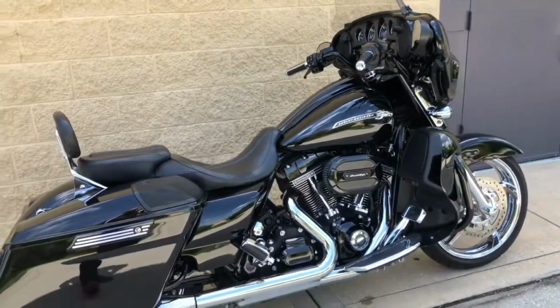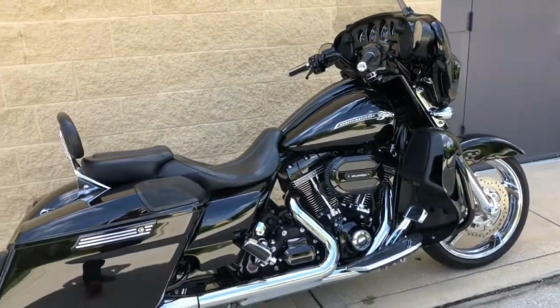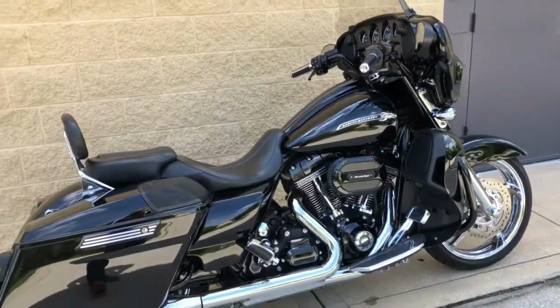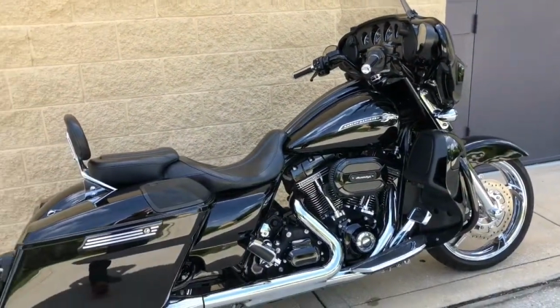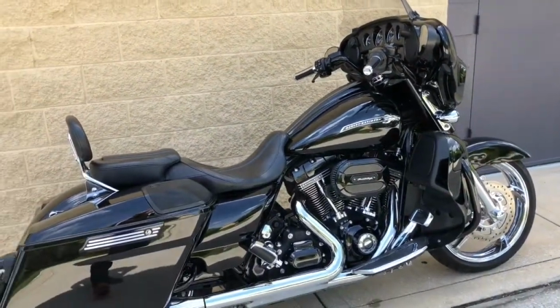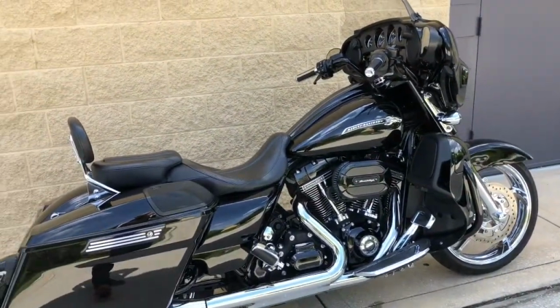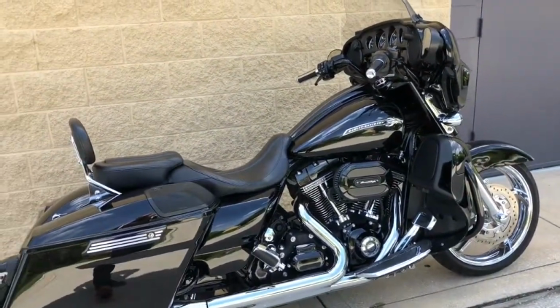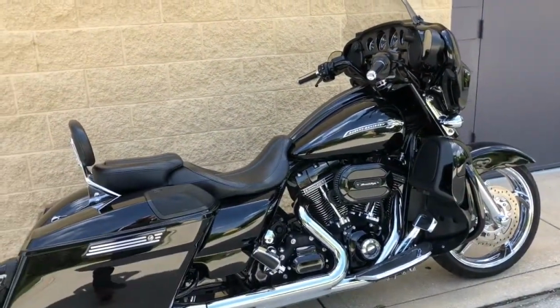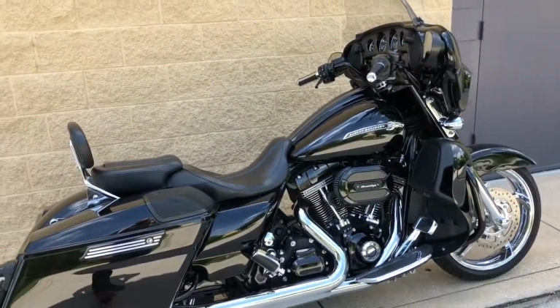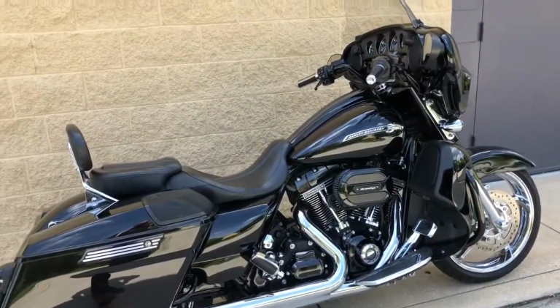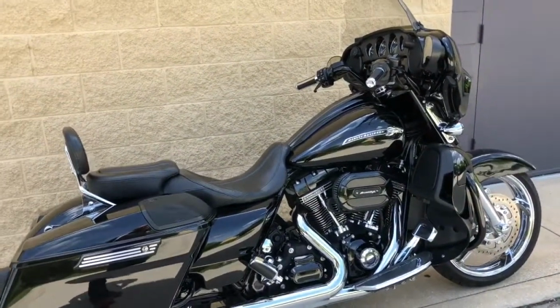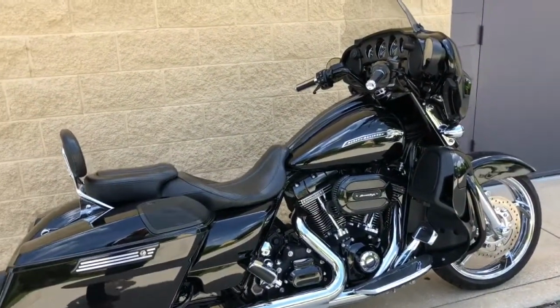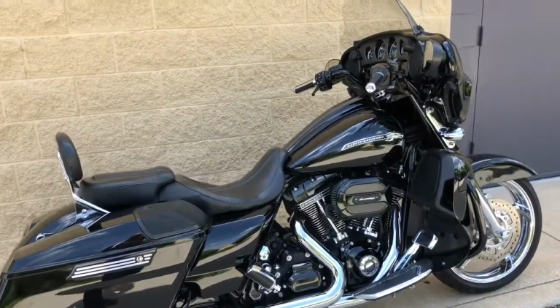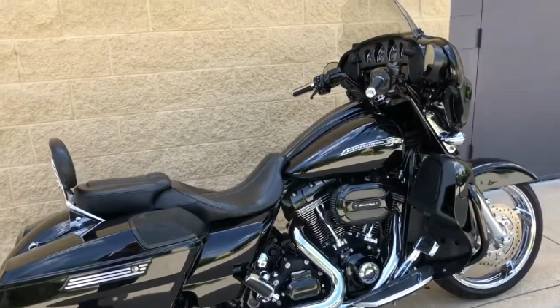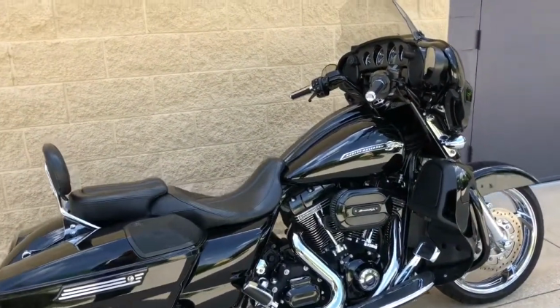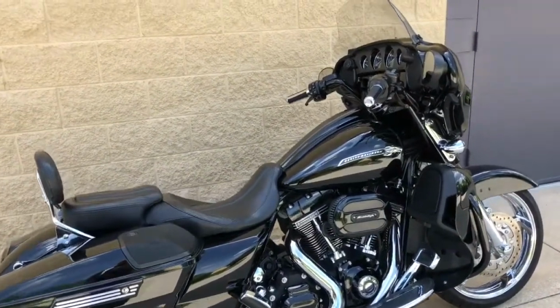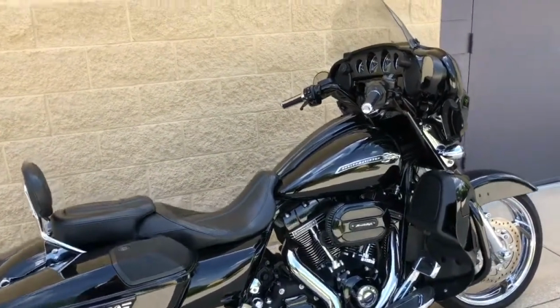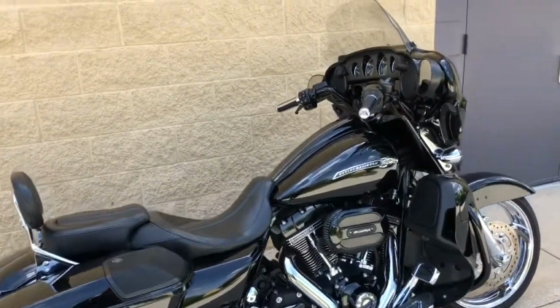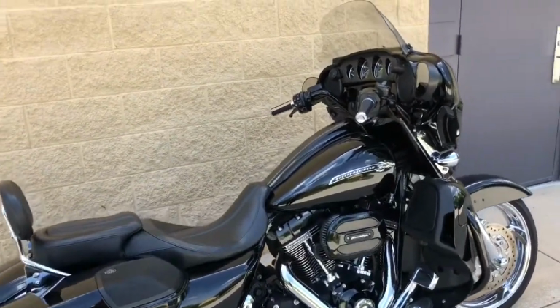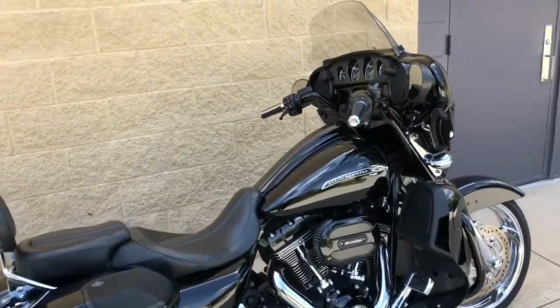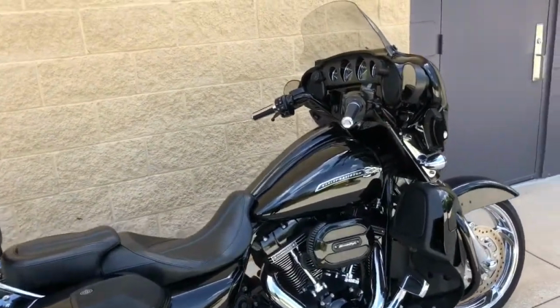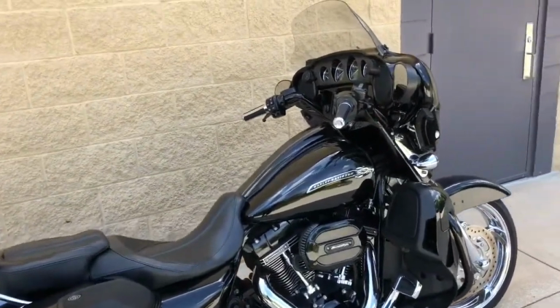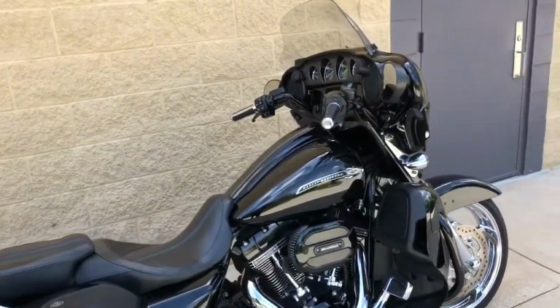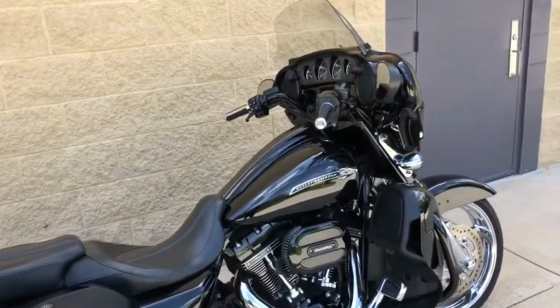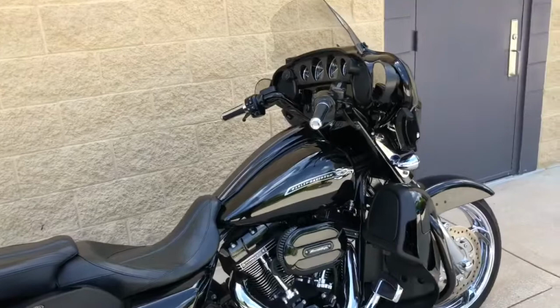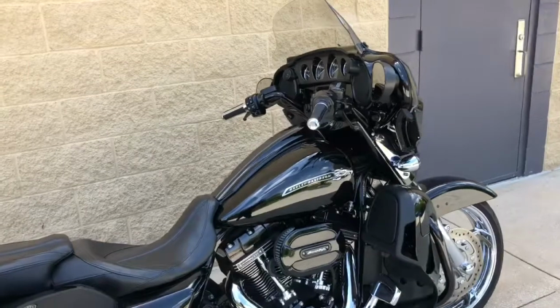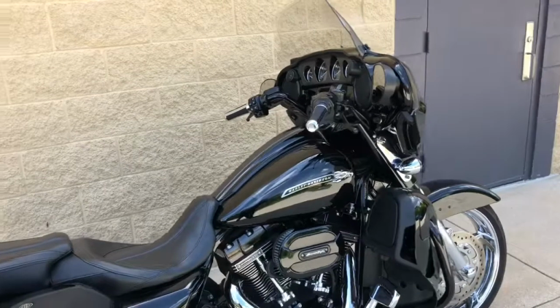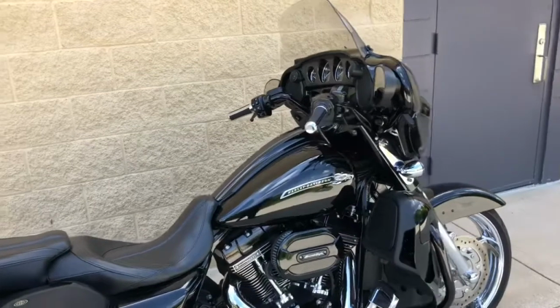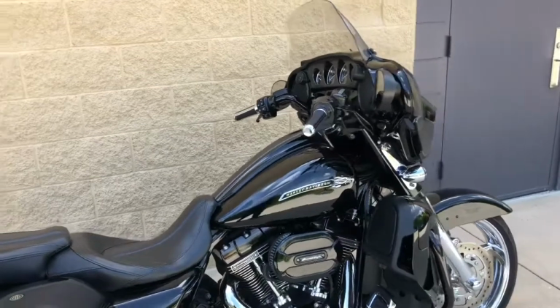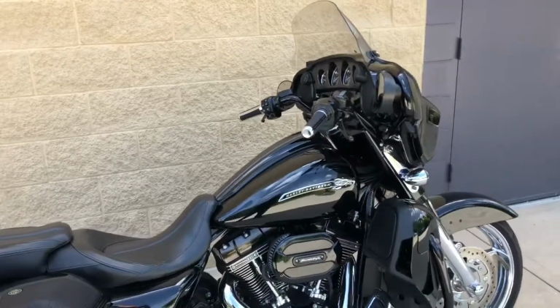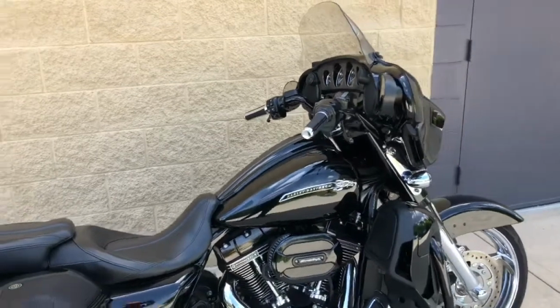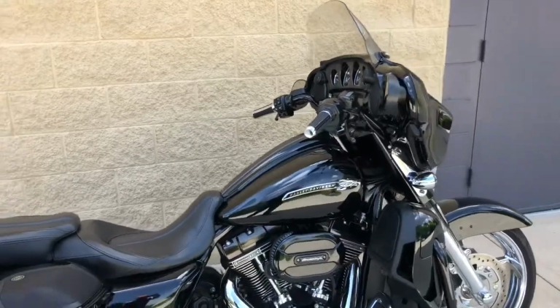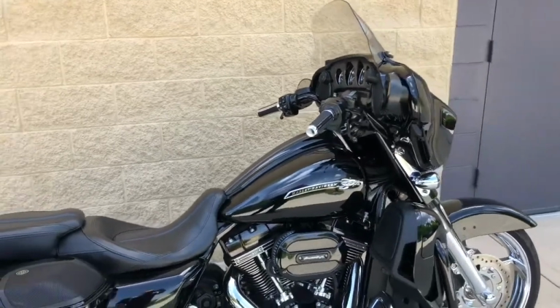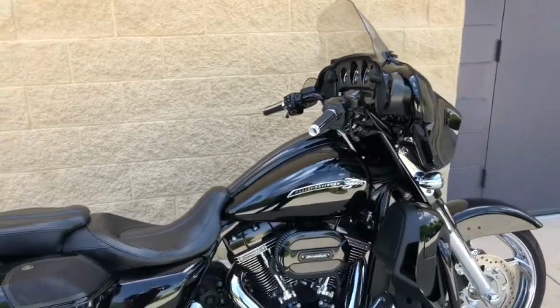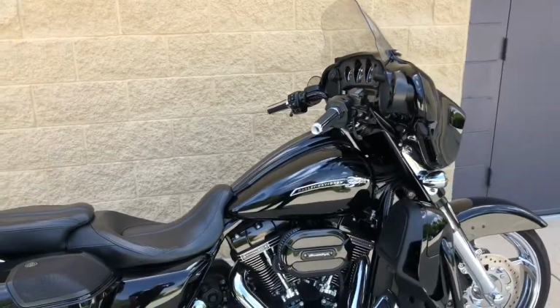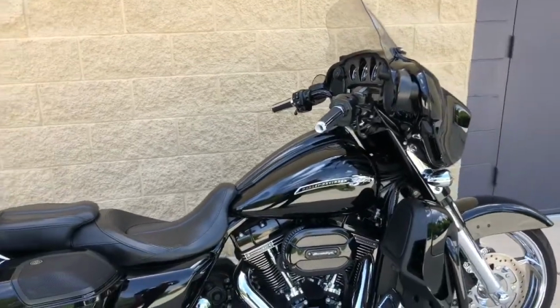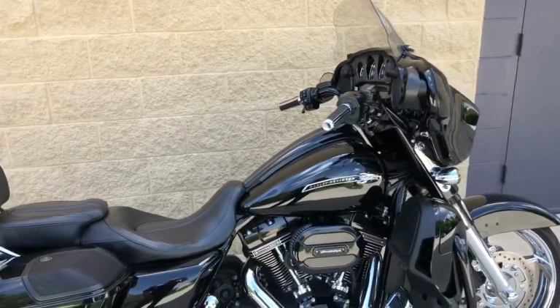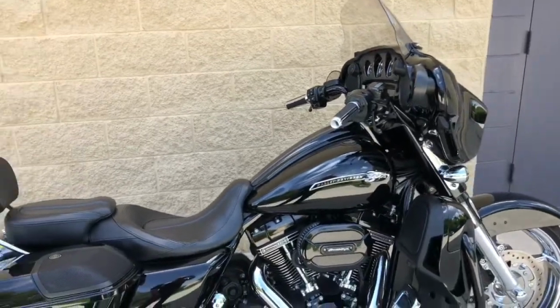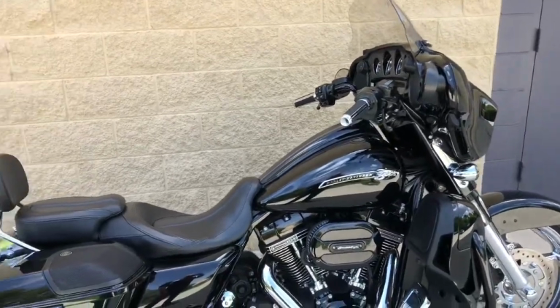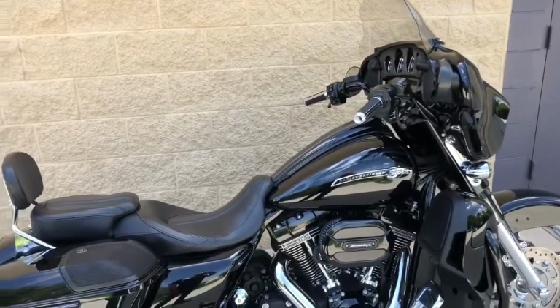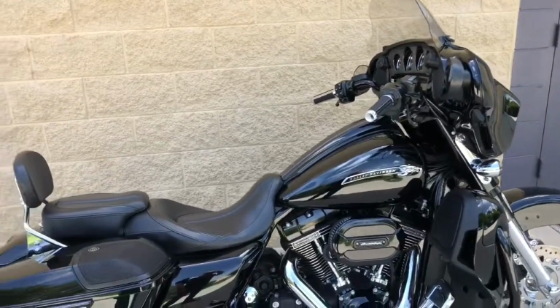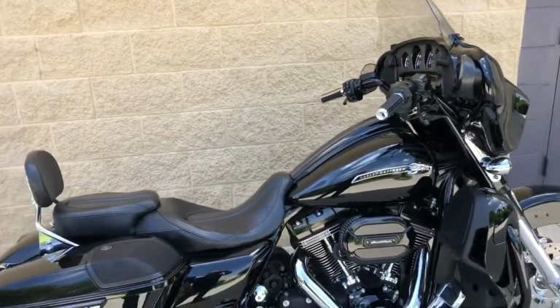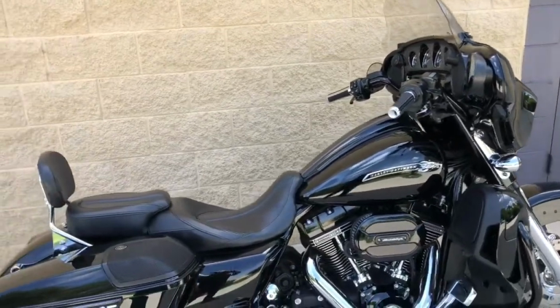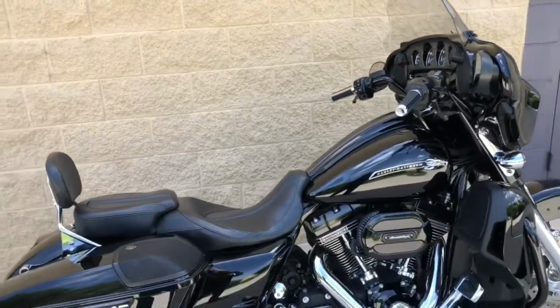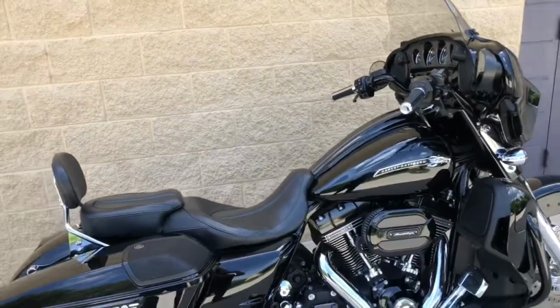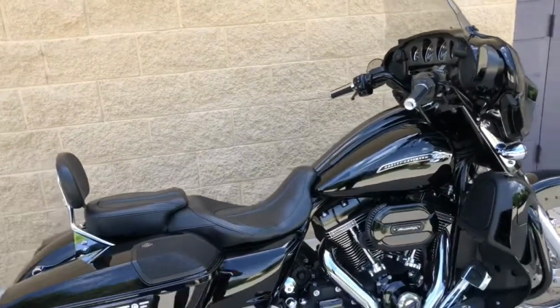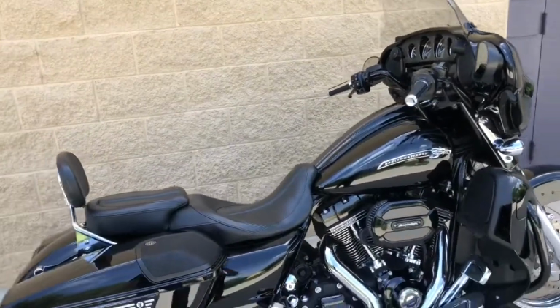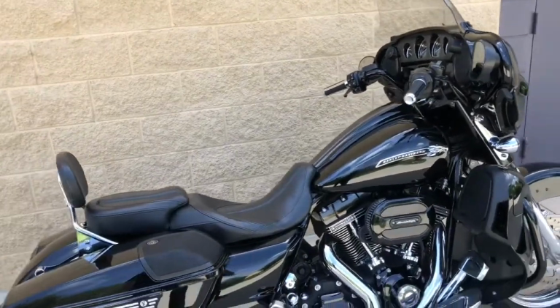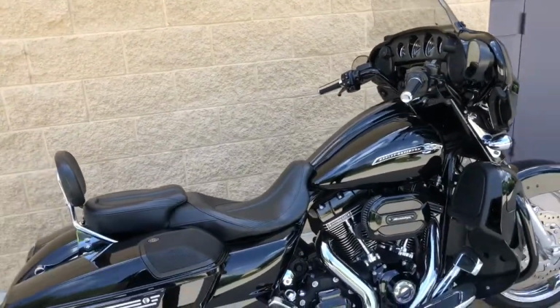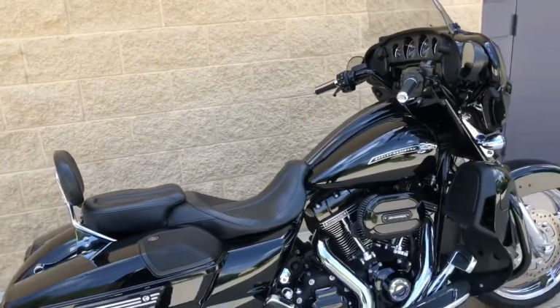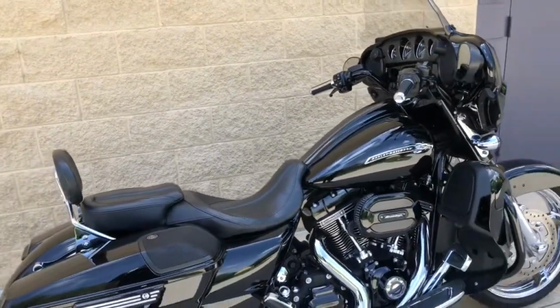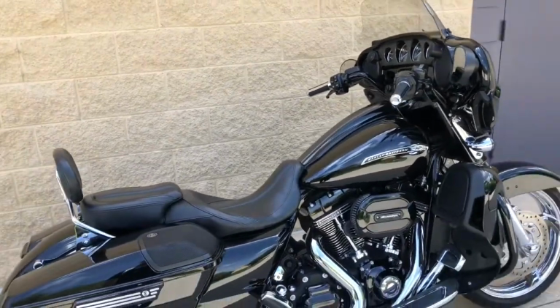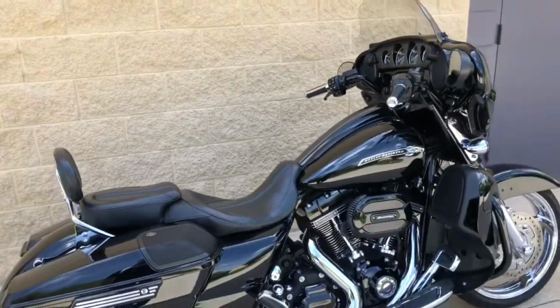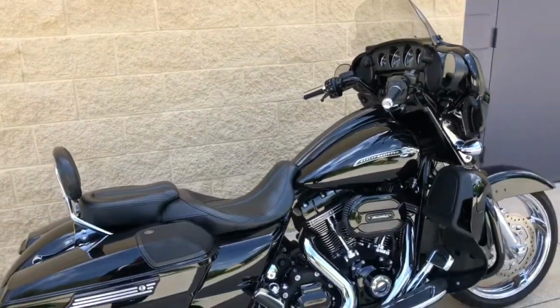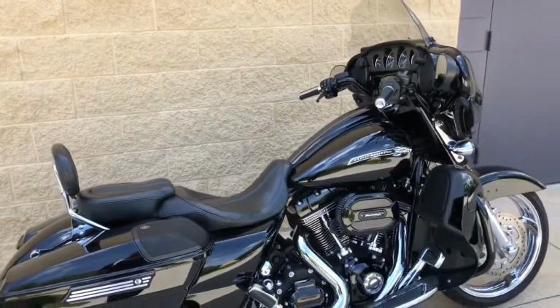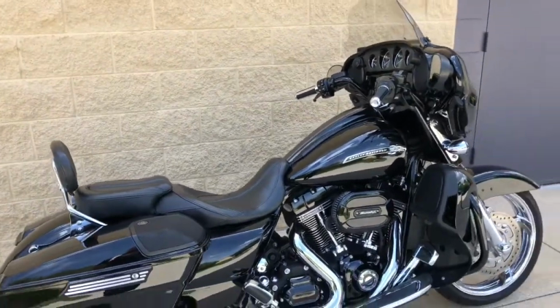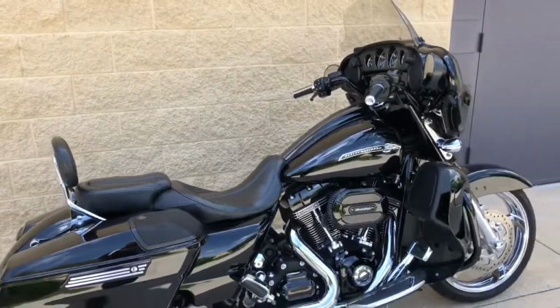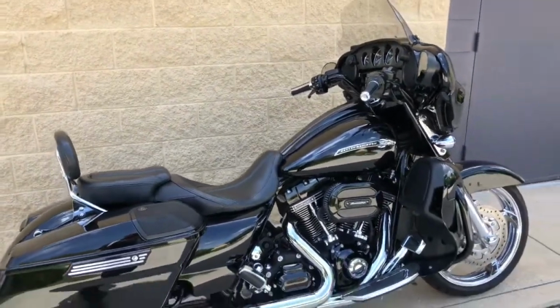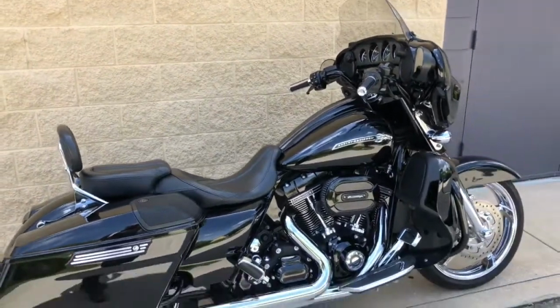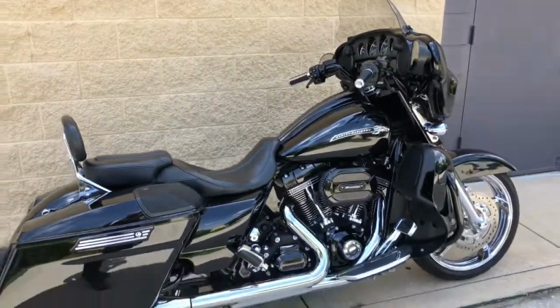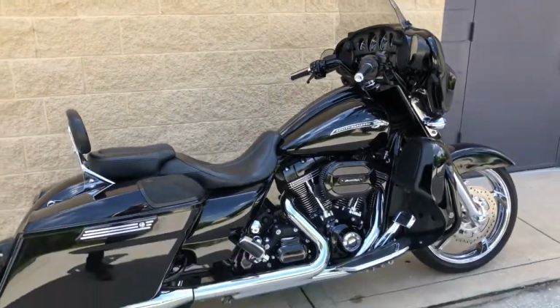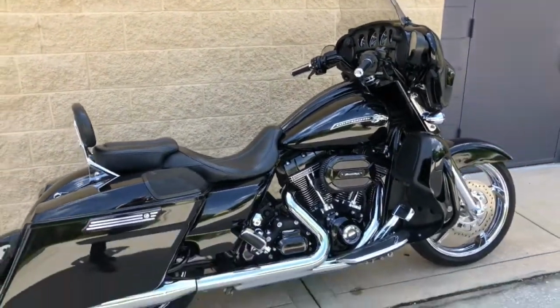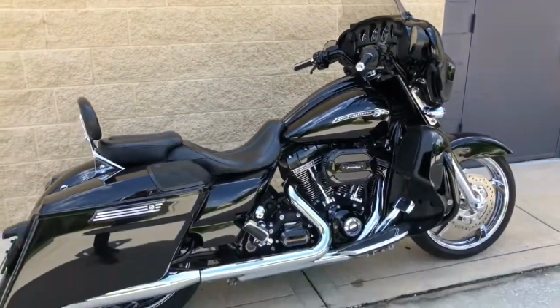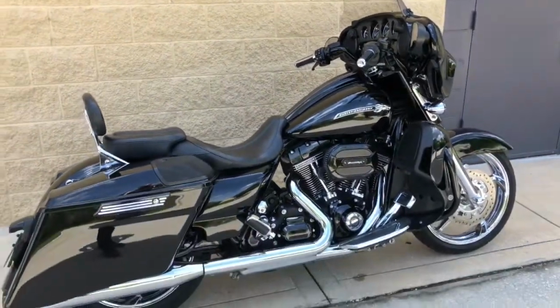This bike is available now at Atomac Harley-Davidson of Orange Park. My name is Travis — please give me a call.